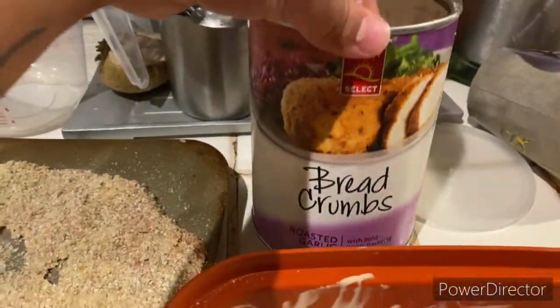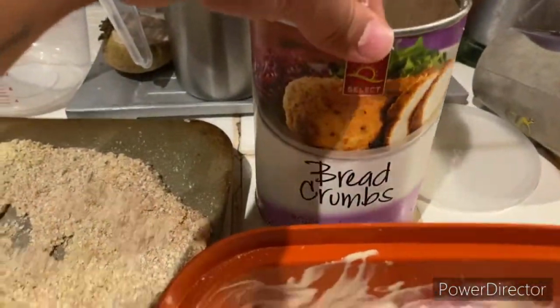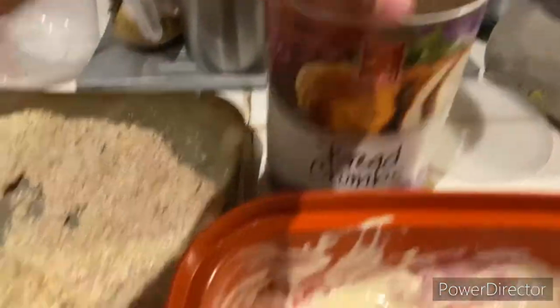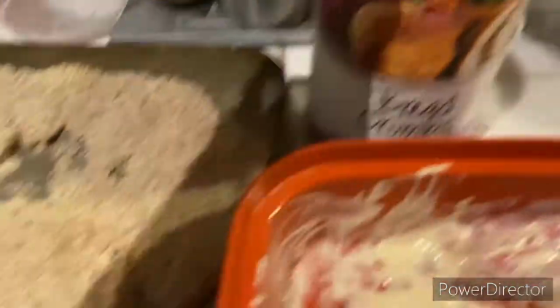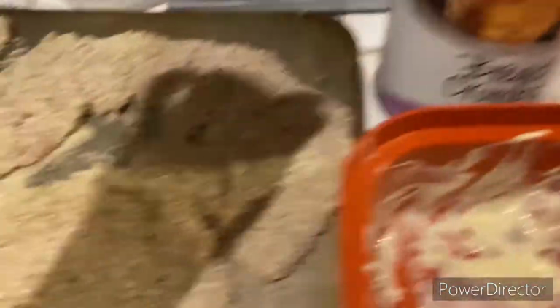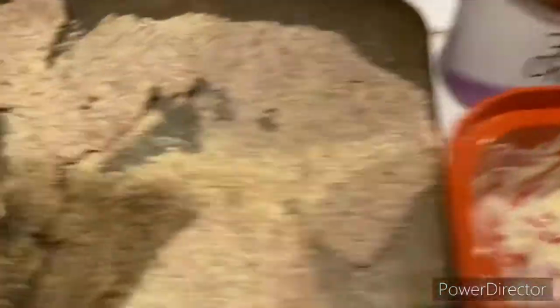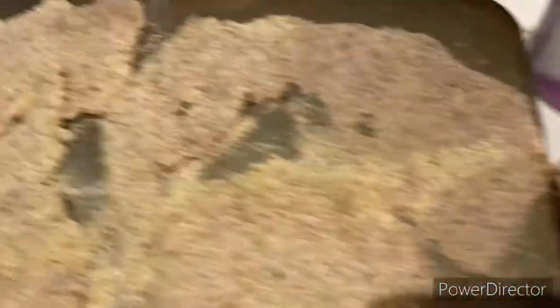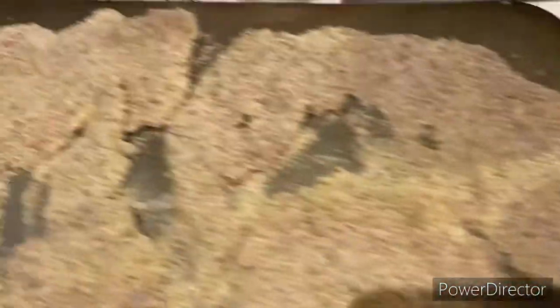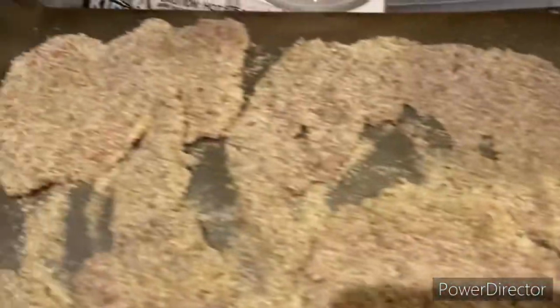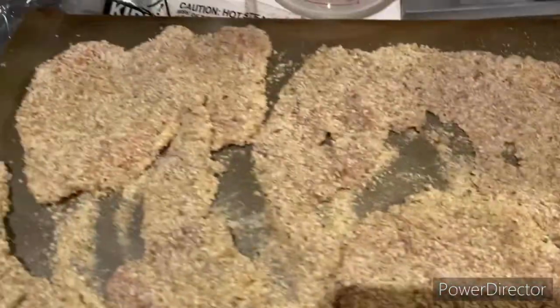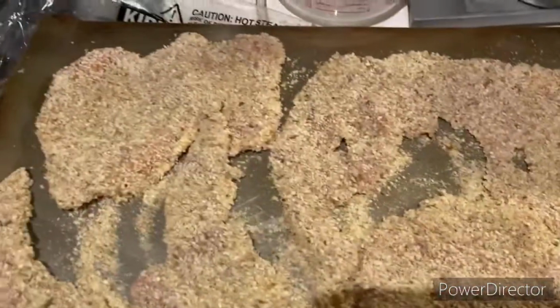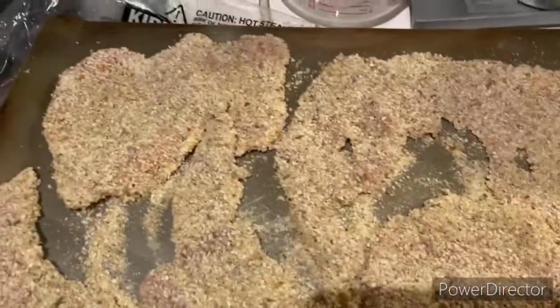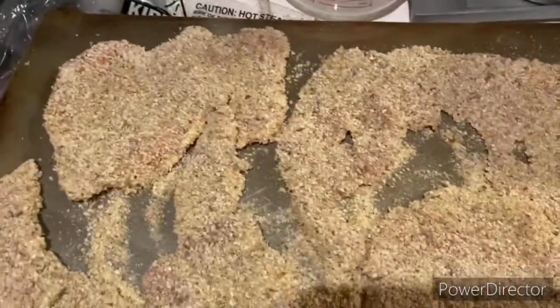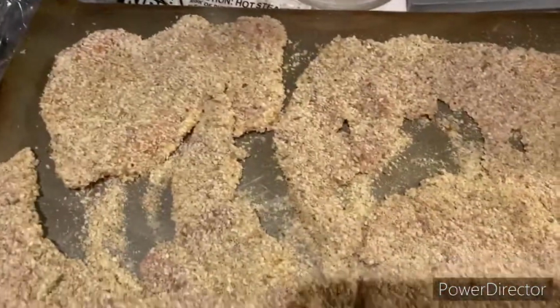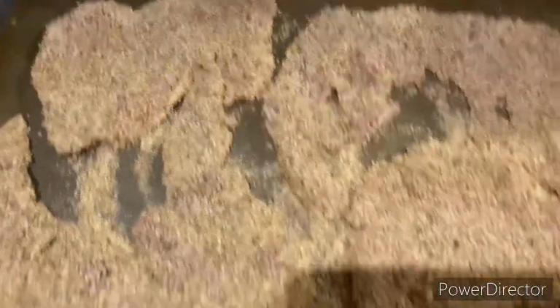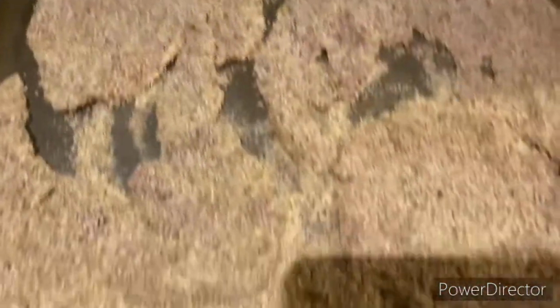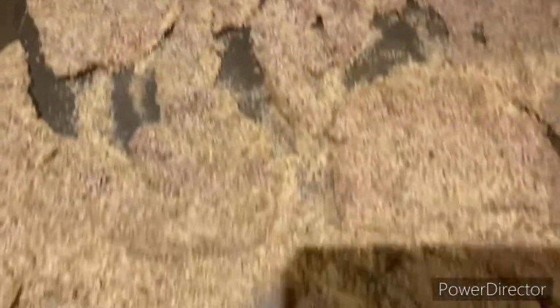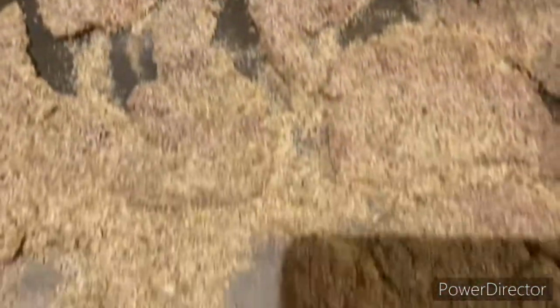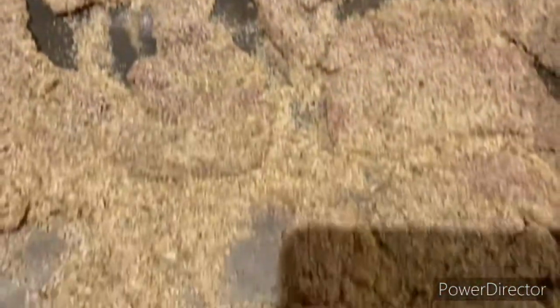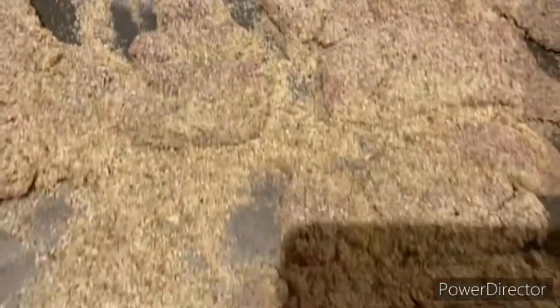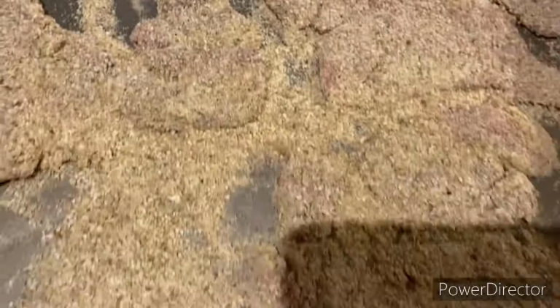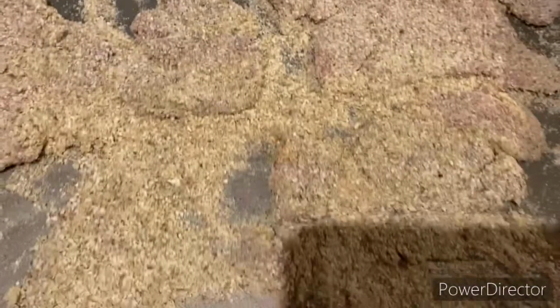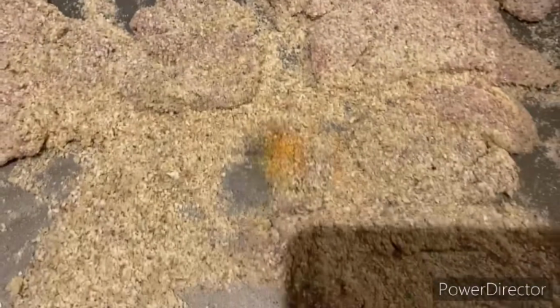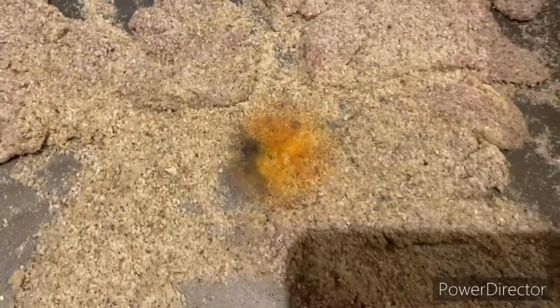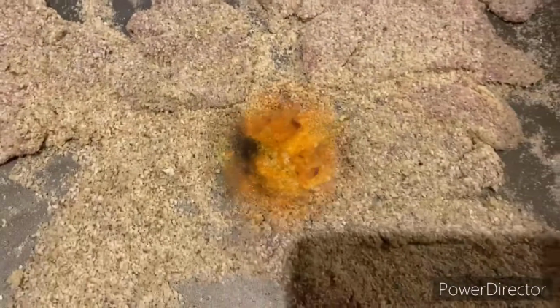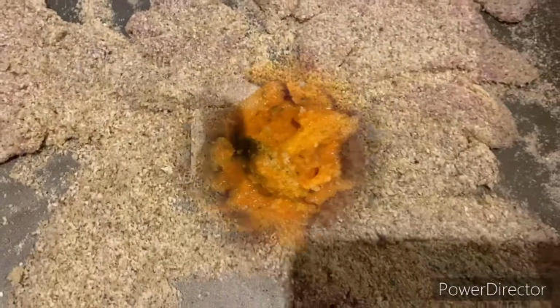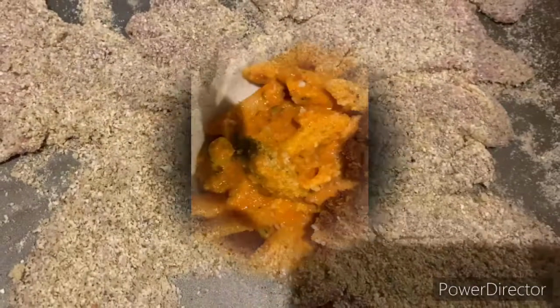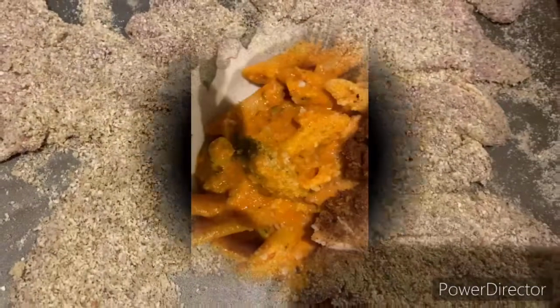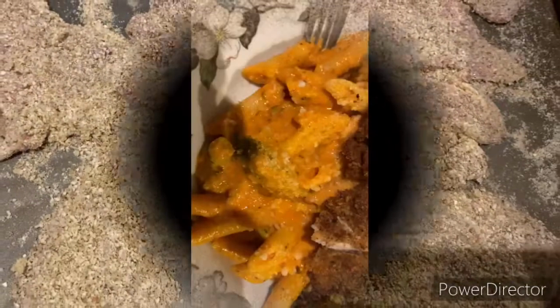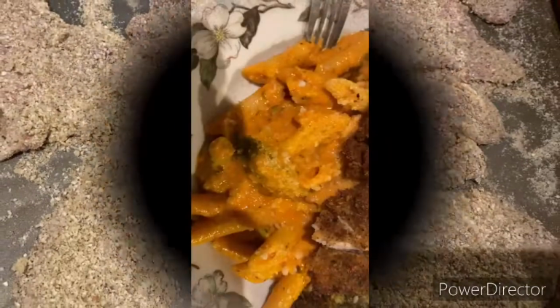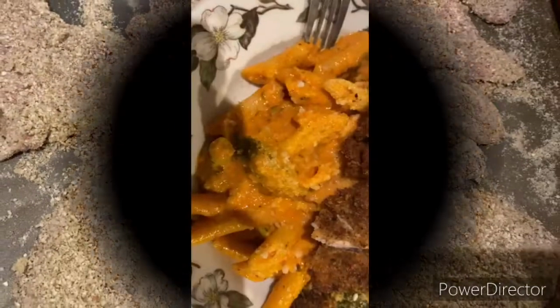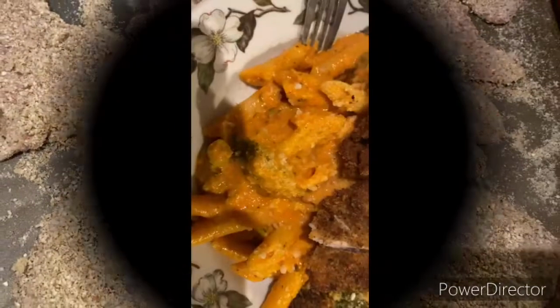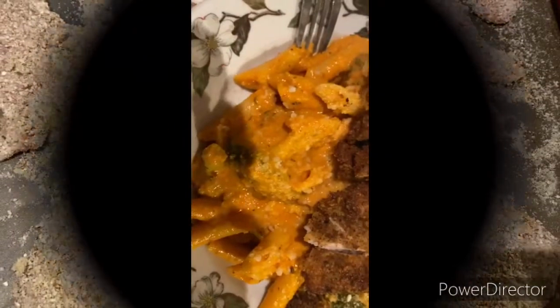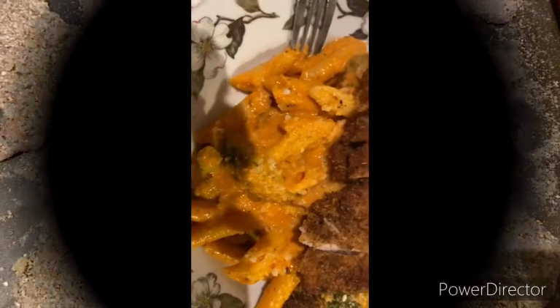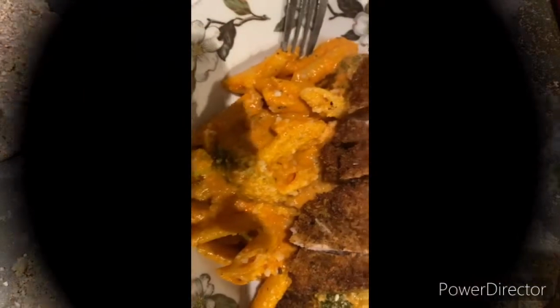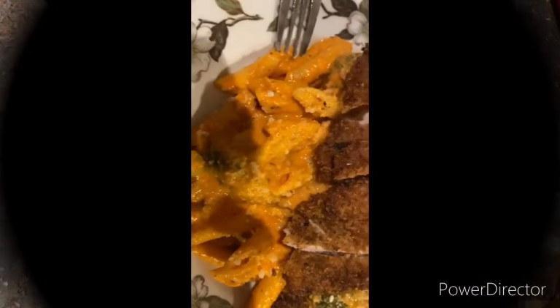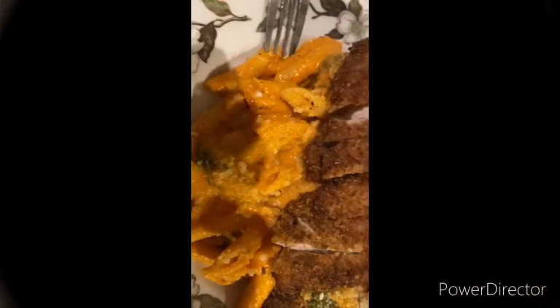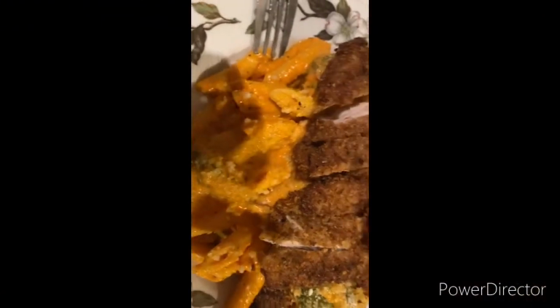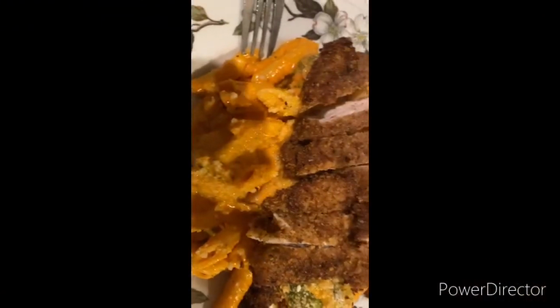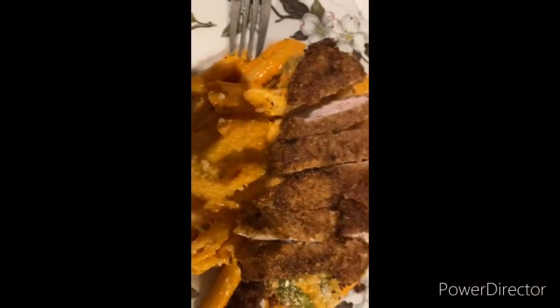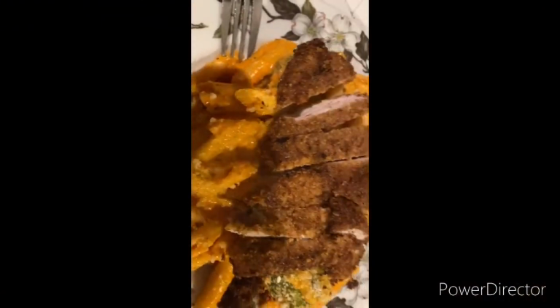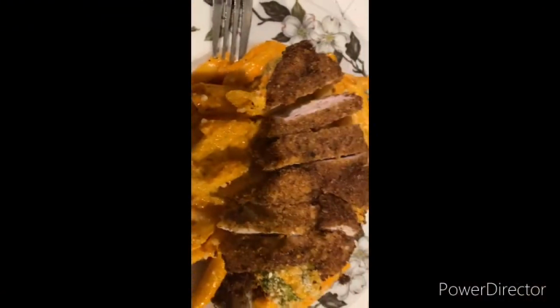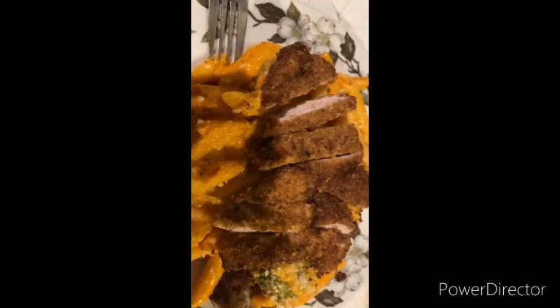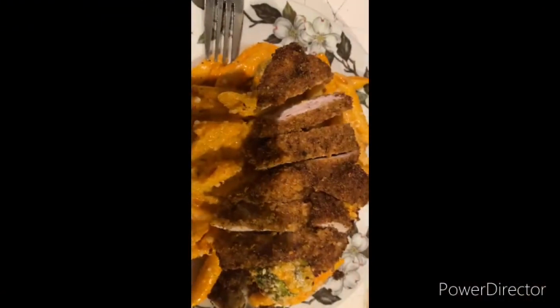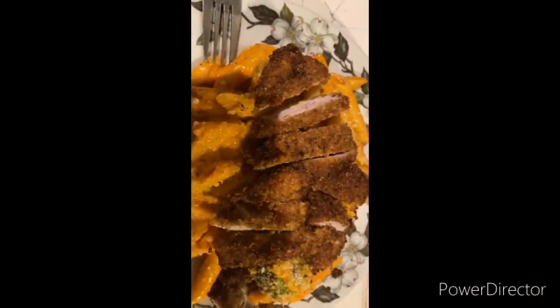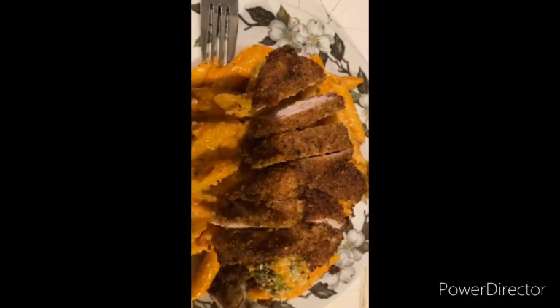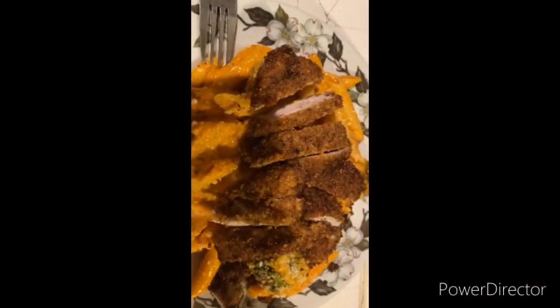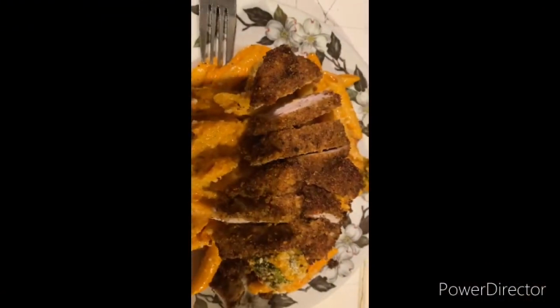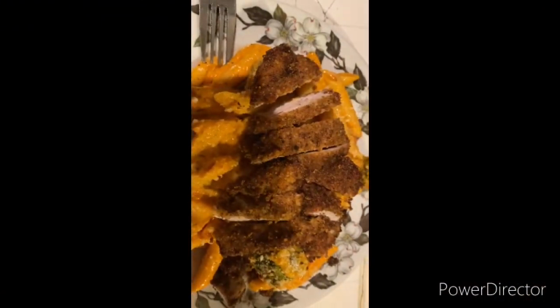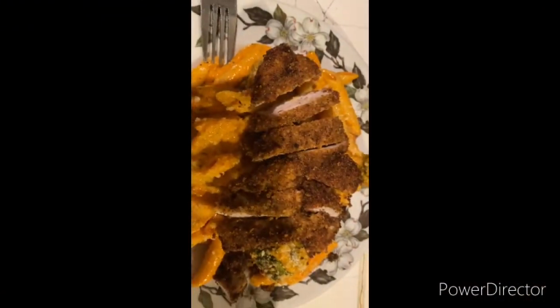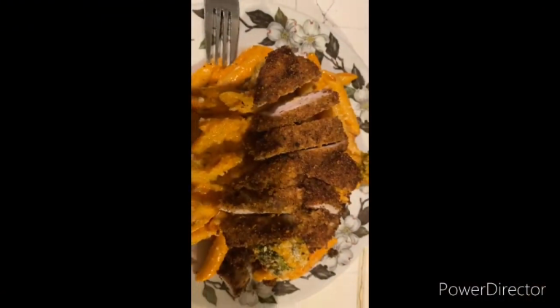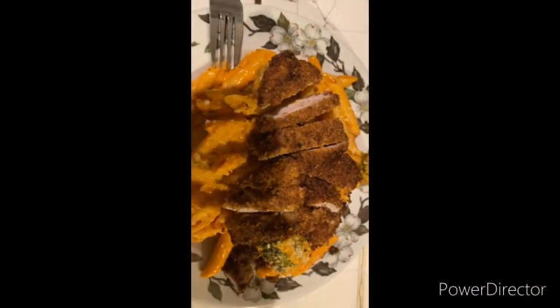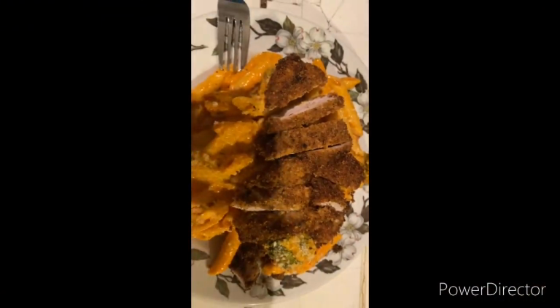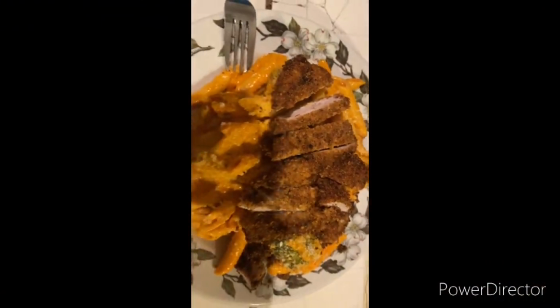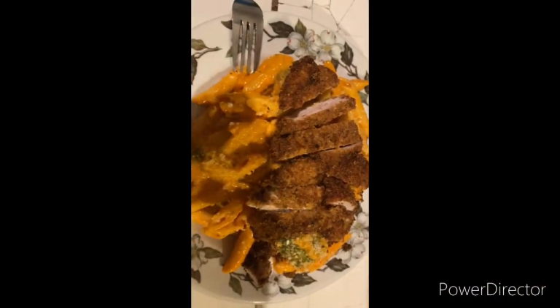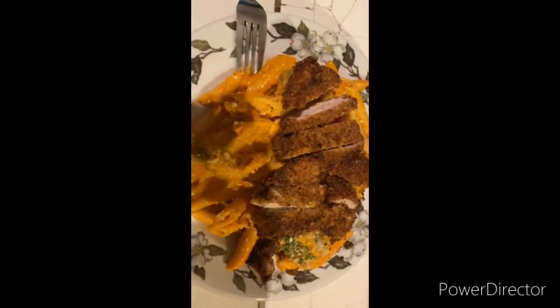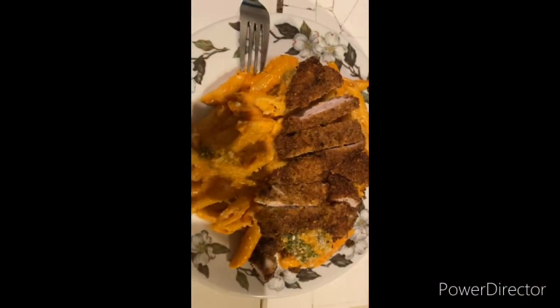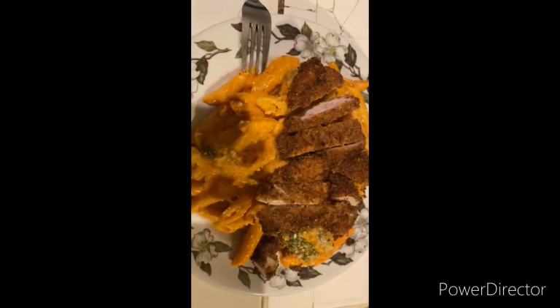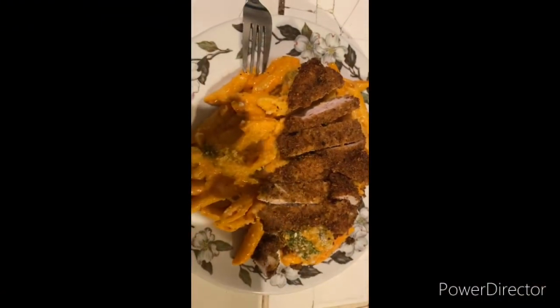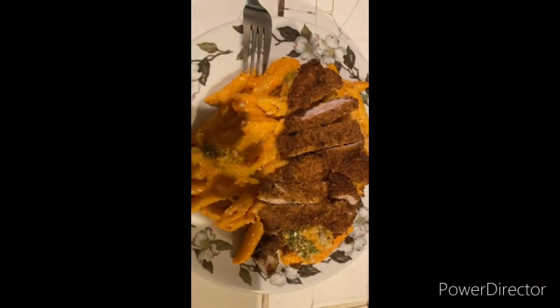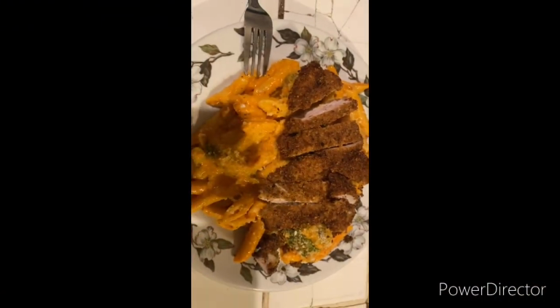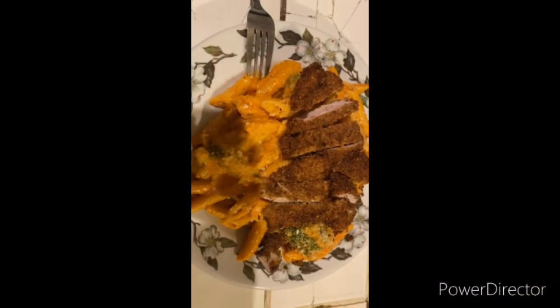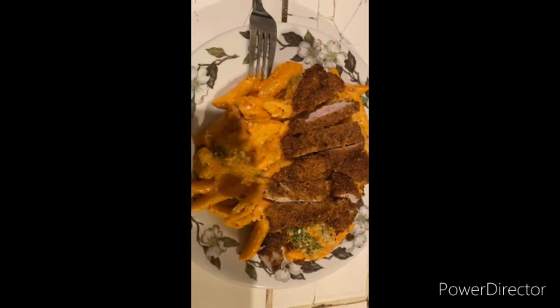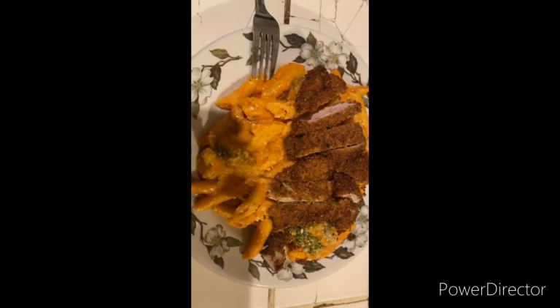These are the breadcrumbs I used for the pork cutlets, and this is our finished result you guys. Thanks so much for watching — I'll see you next week!